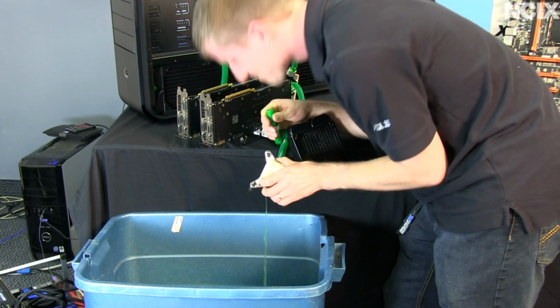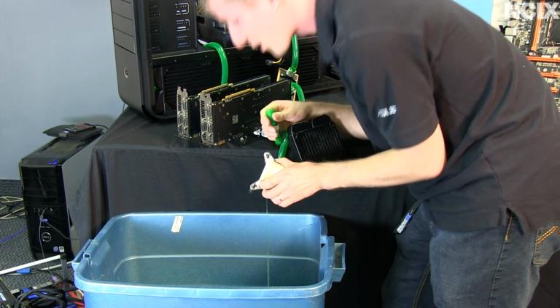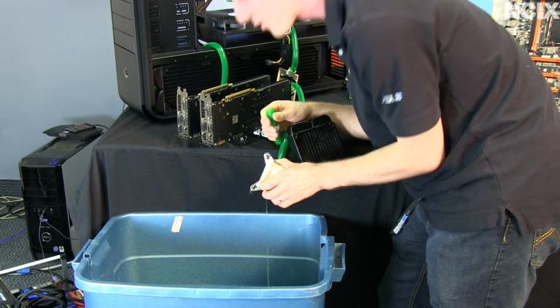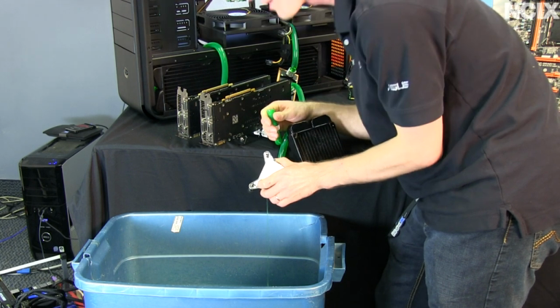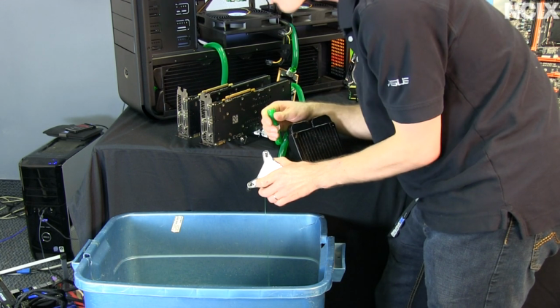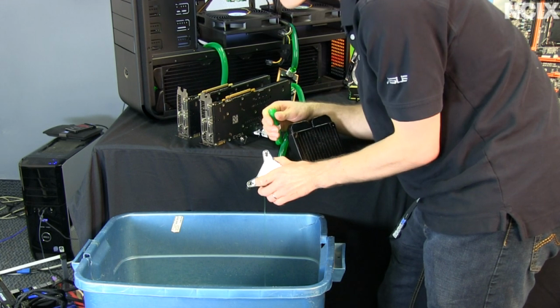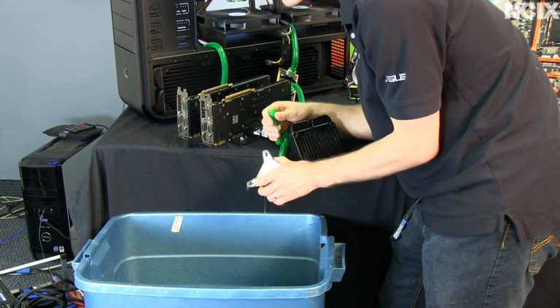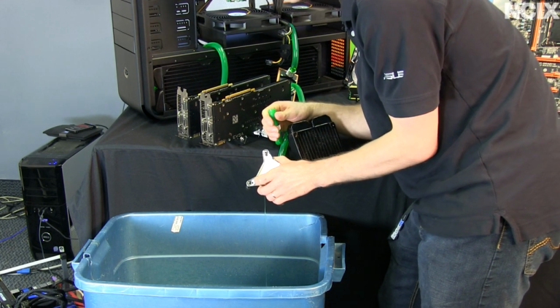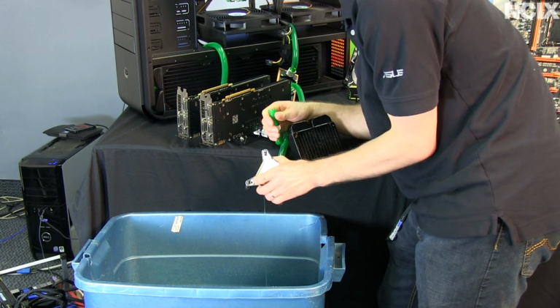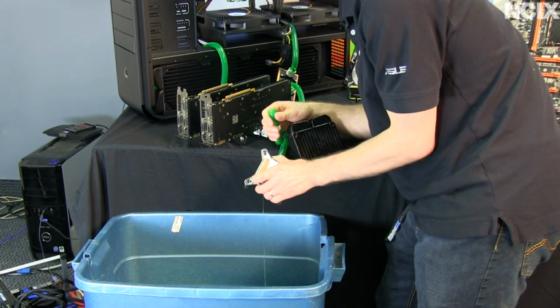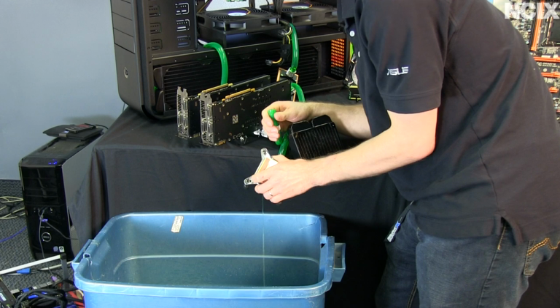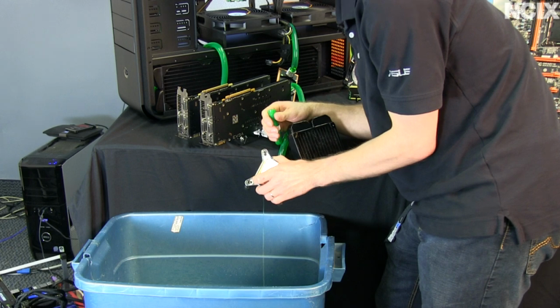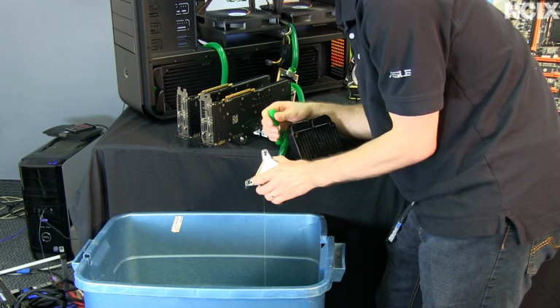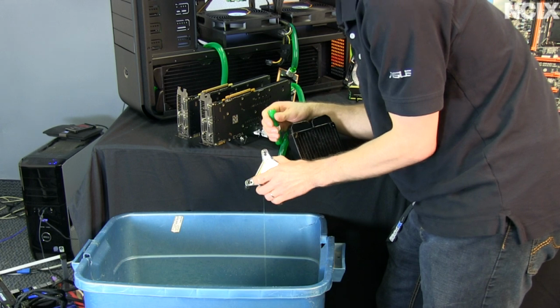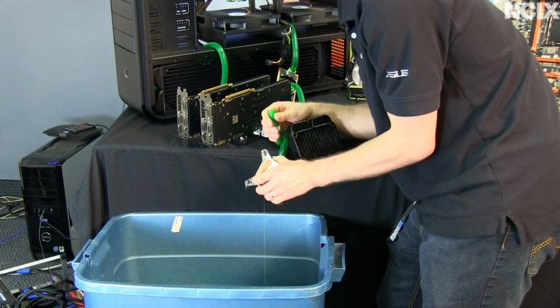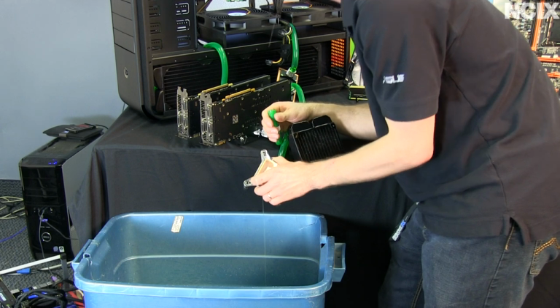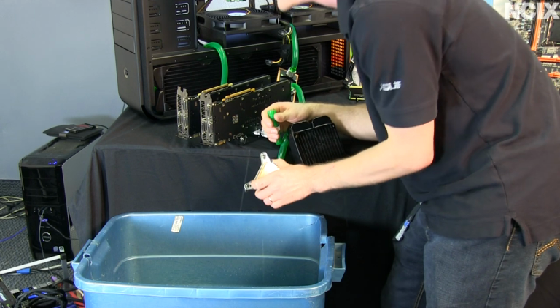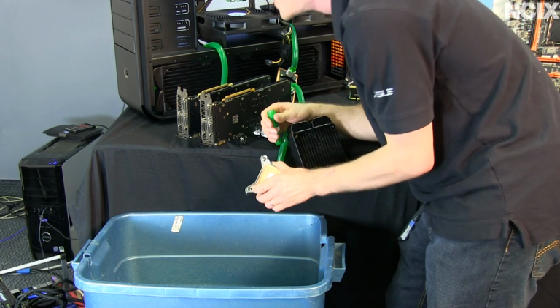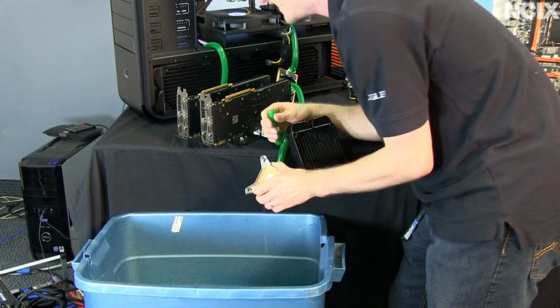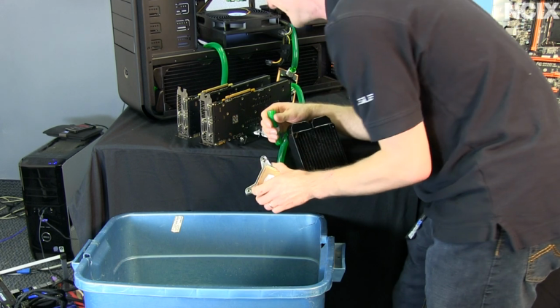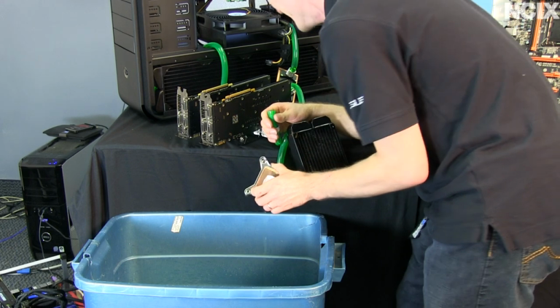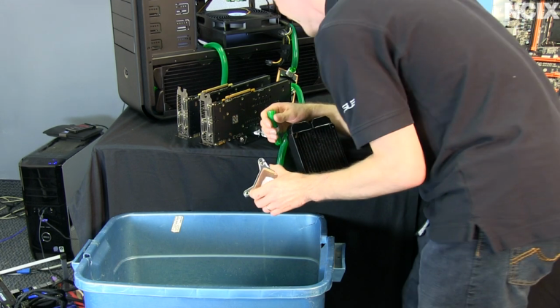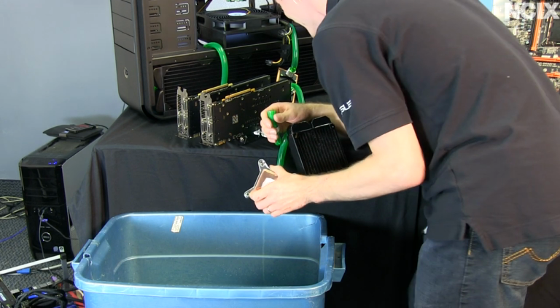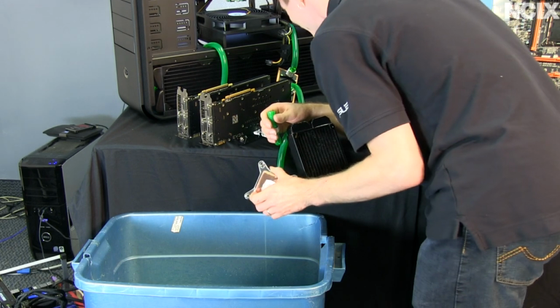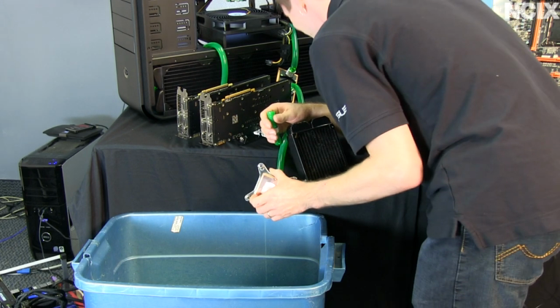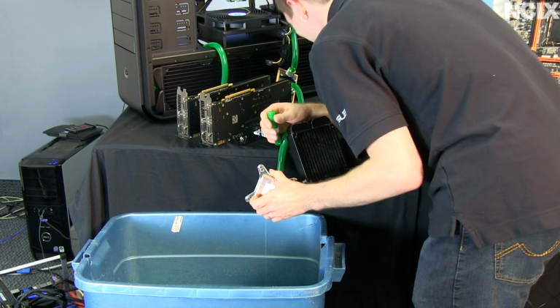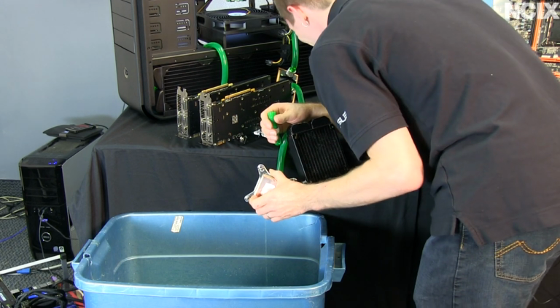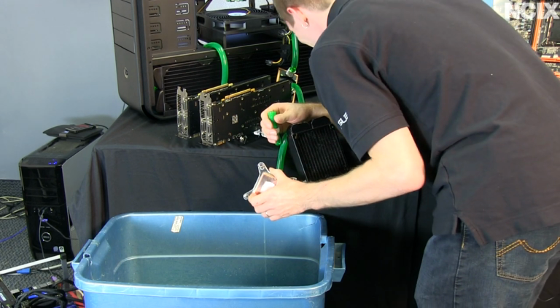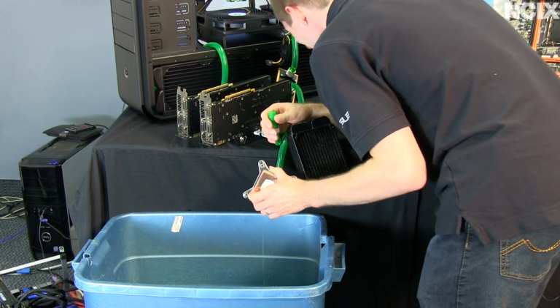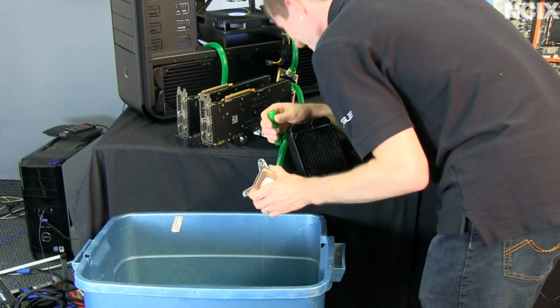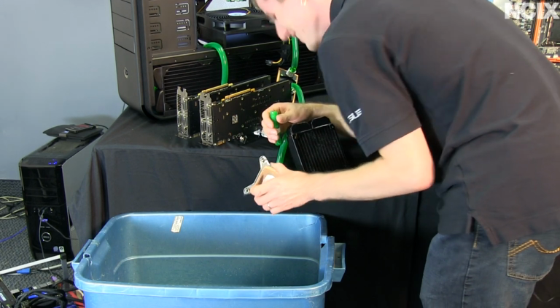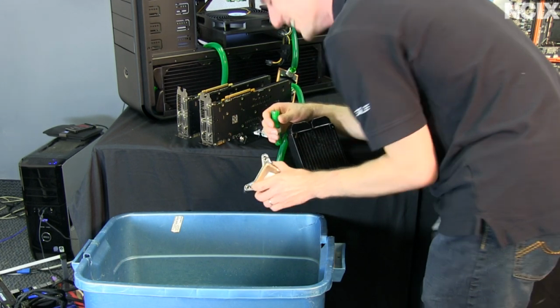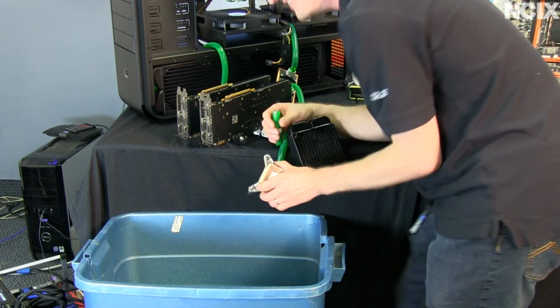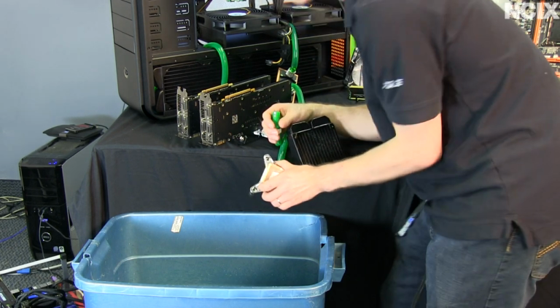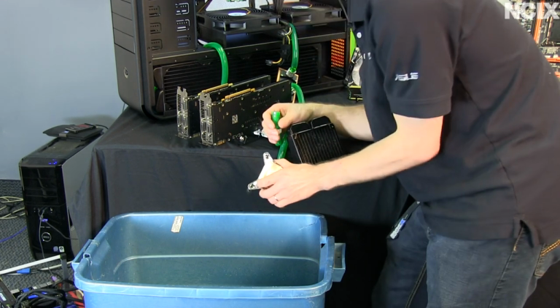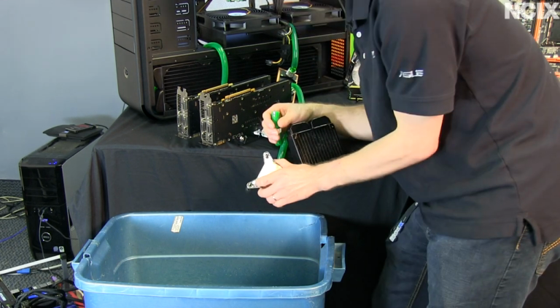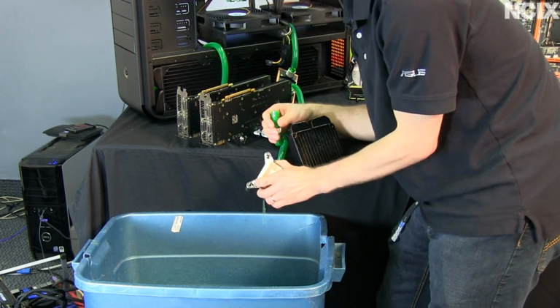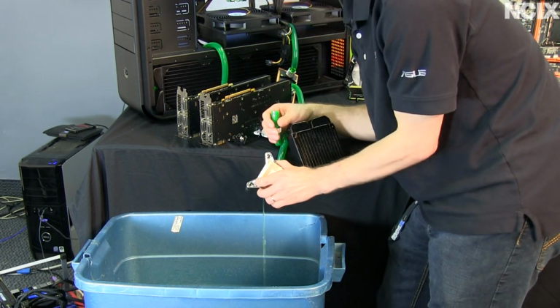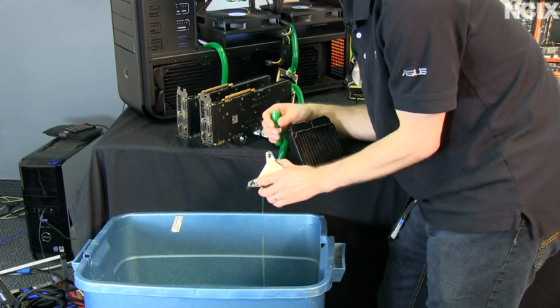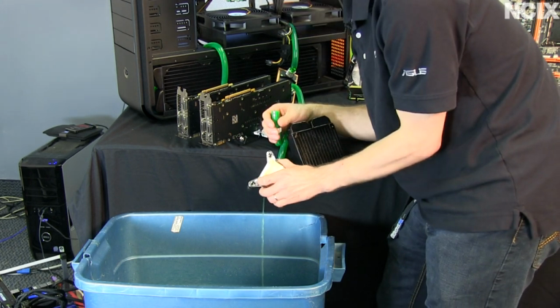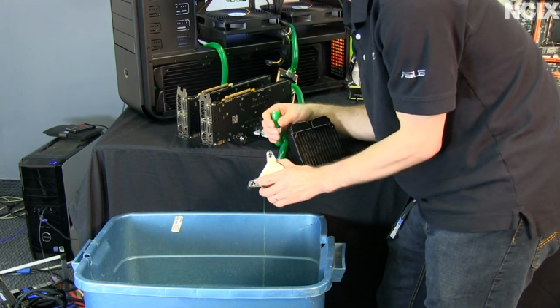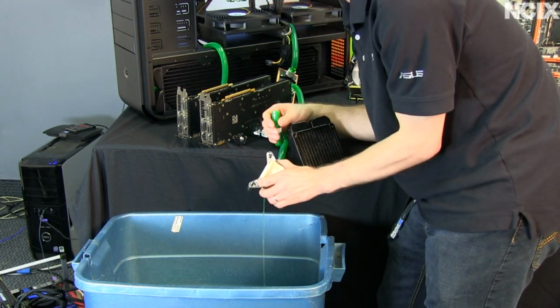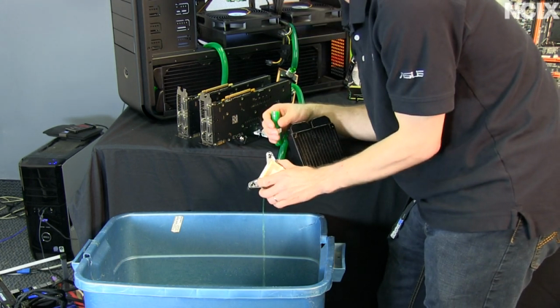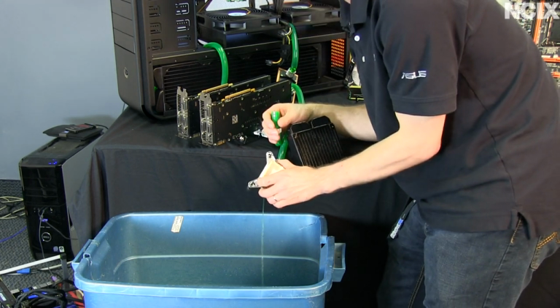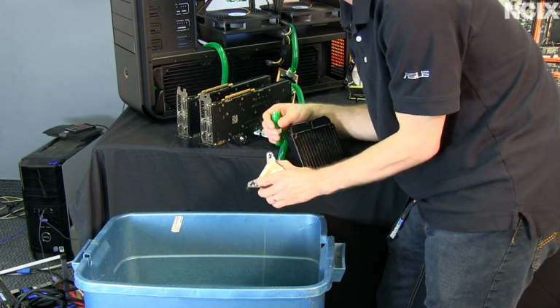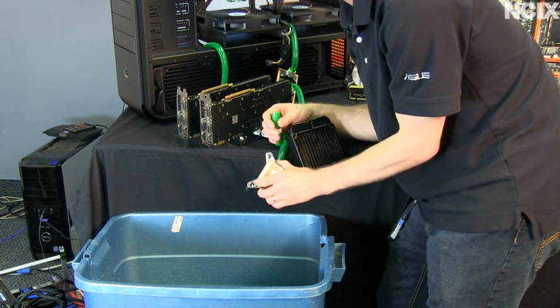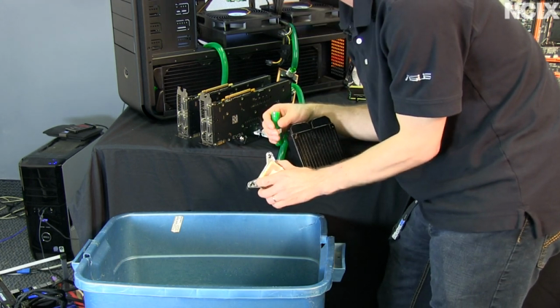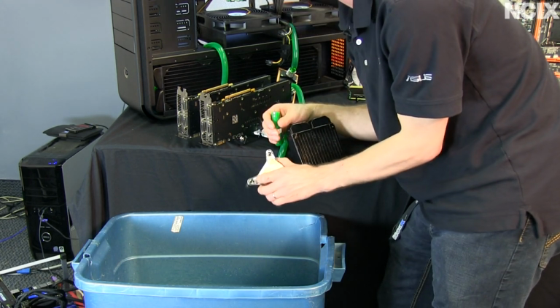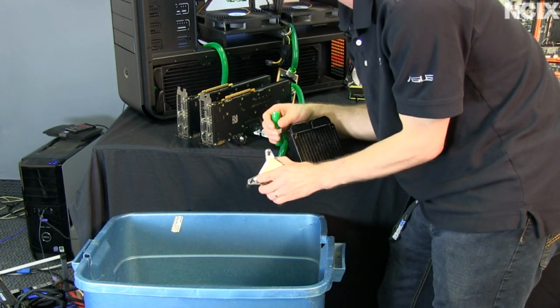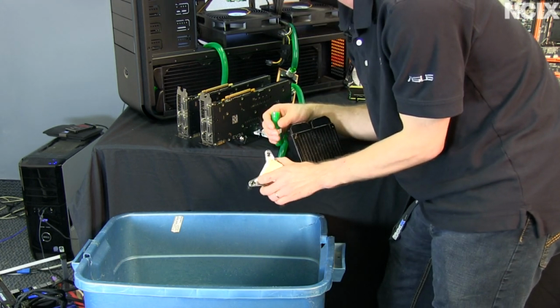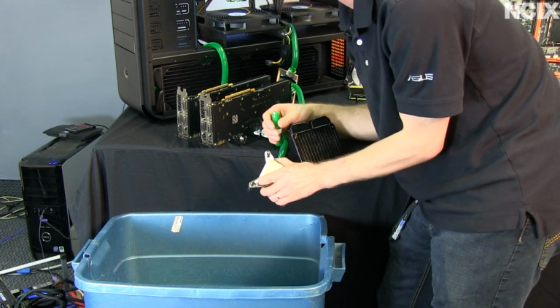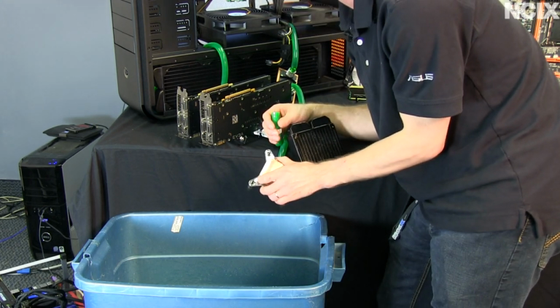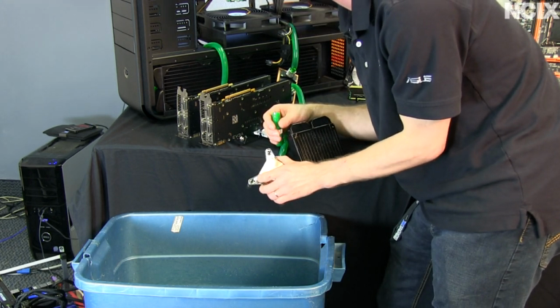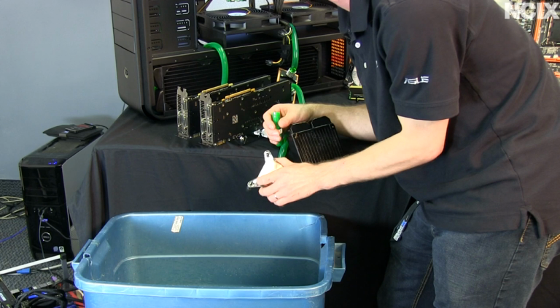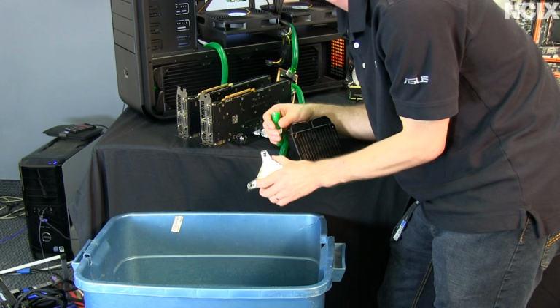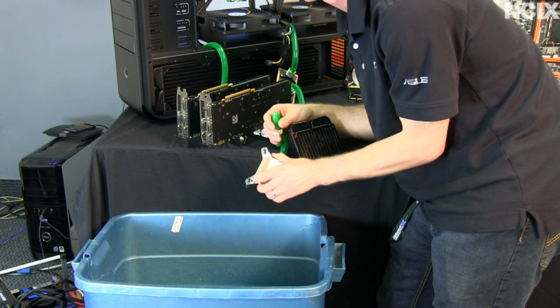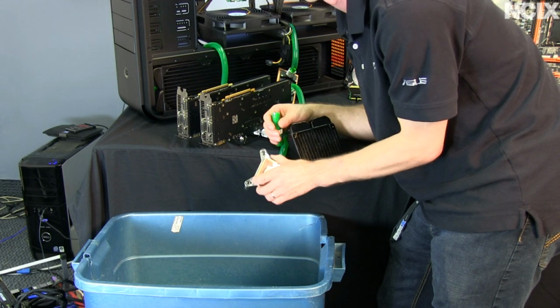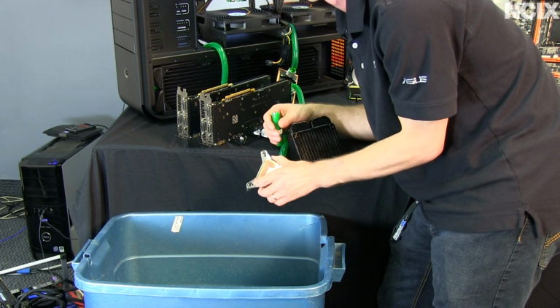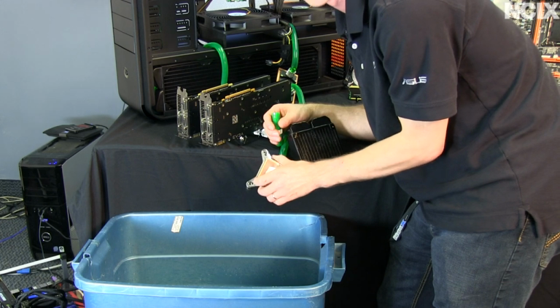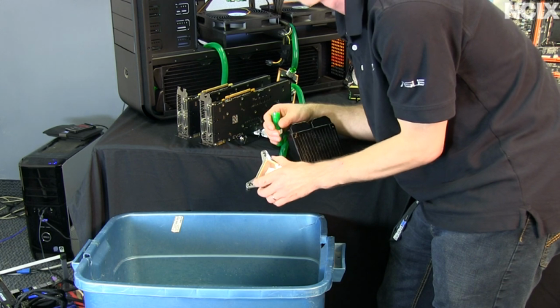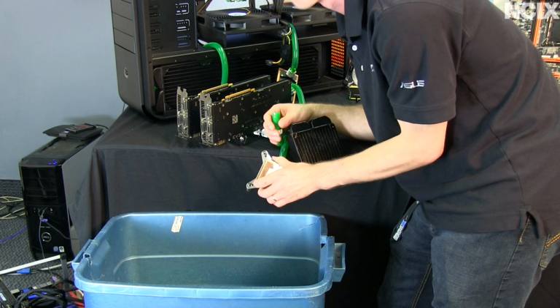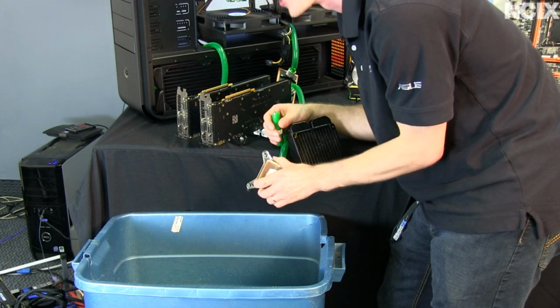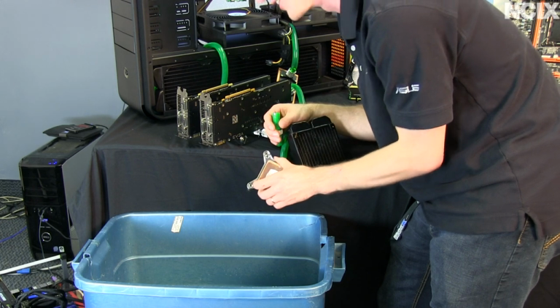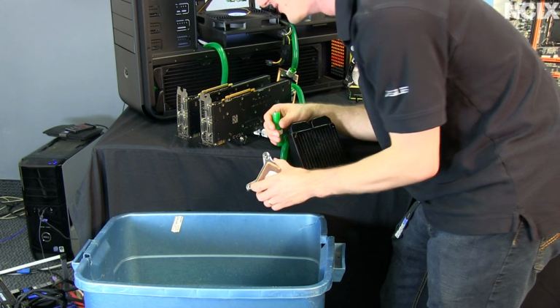Also, I probably shouldn't have to say this, but please don't drink water cooling fluid. It's bad for you.